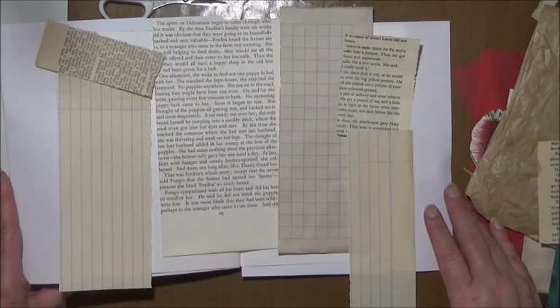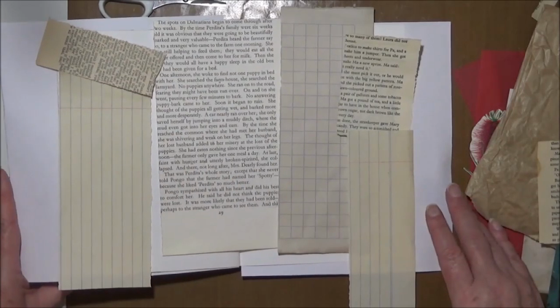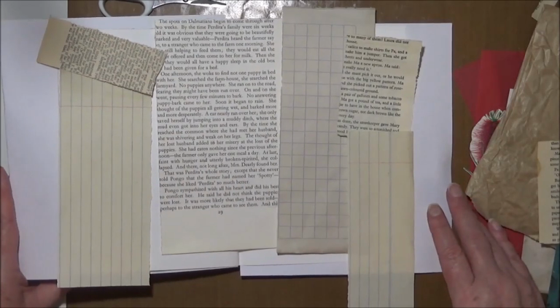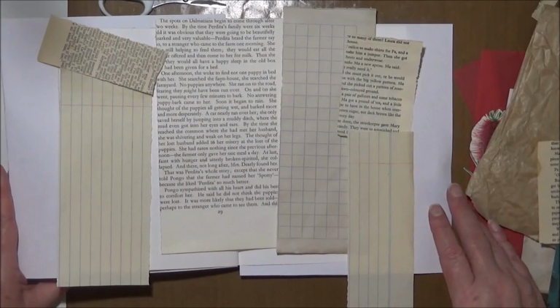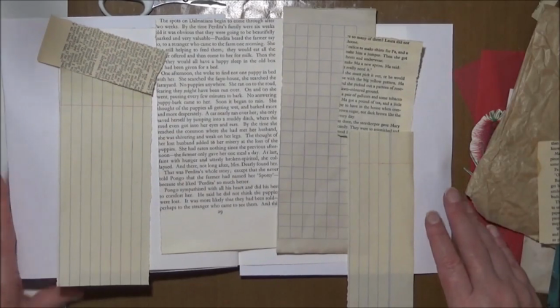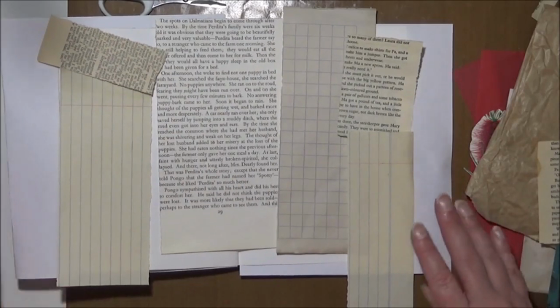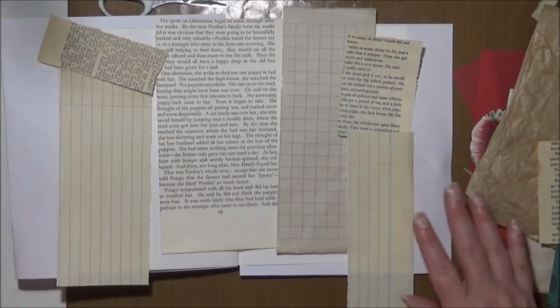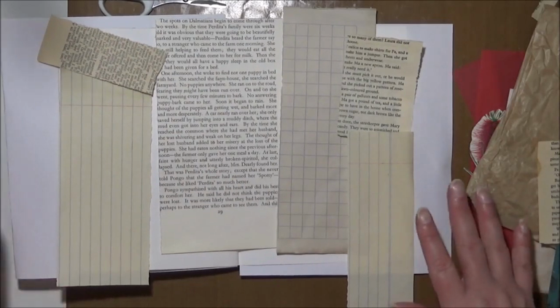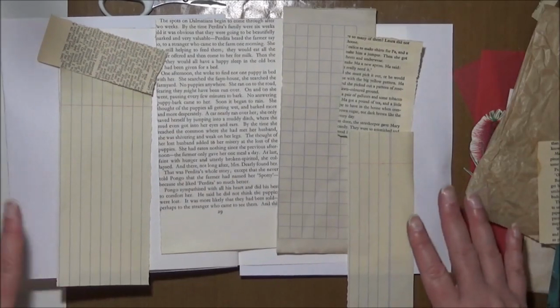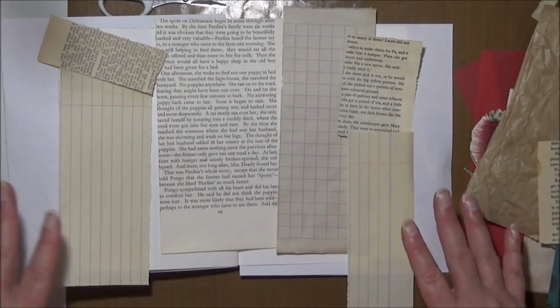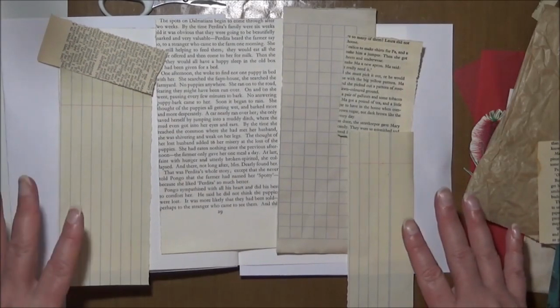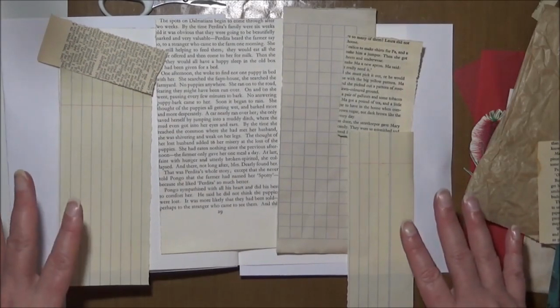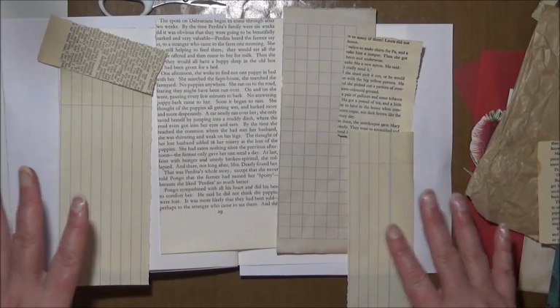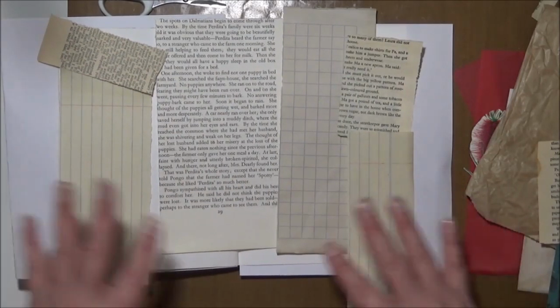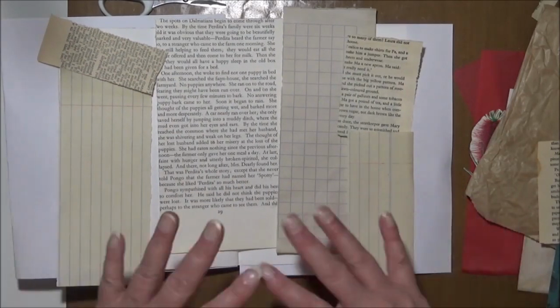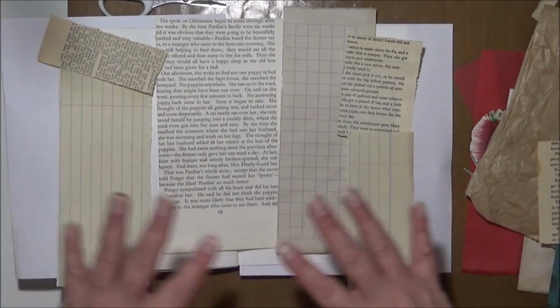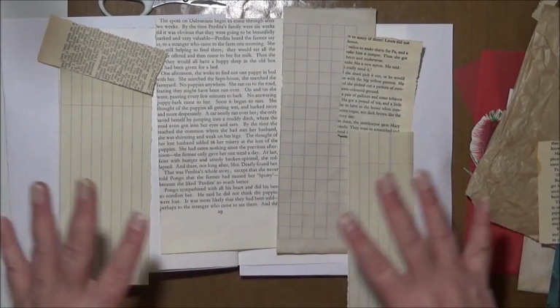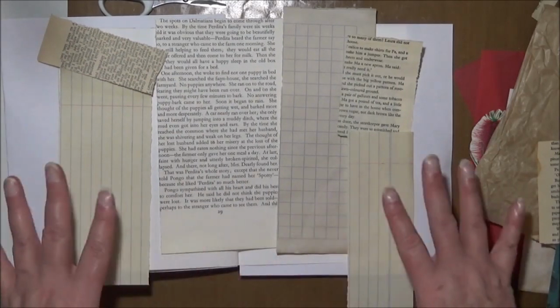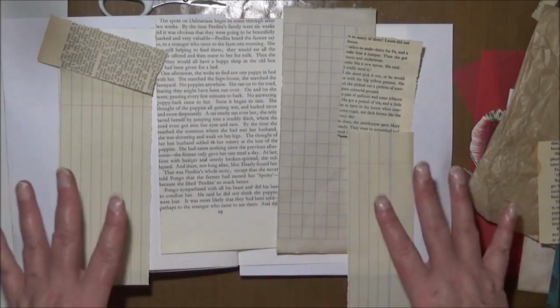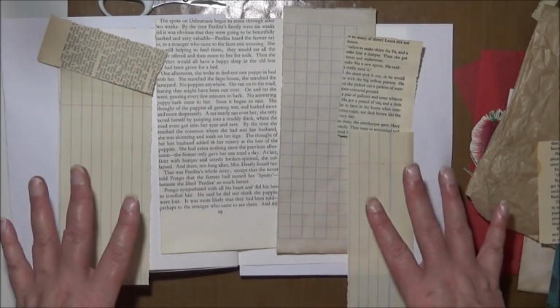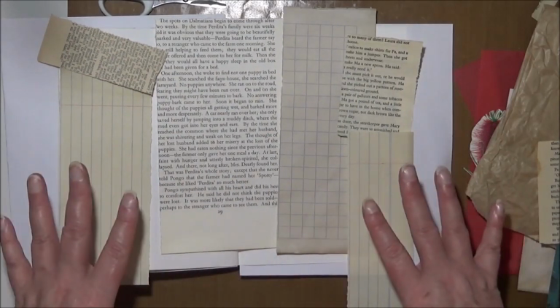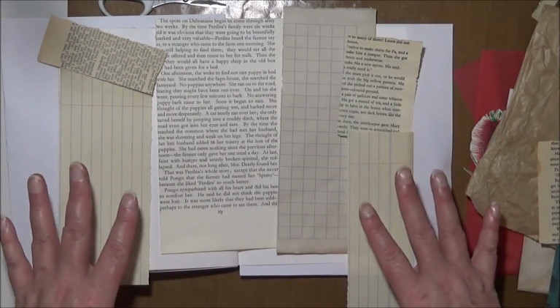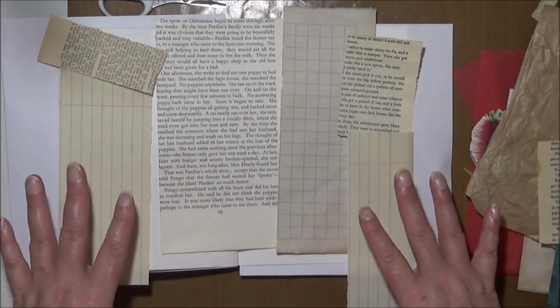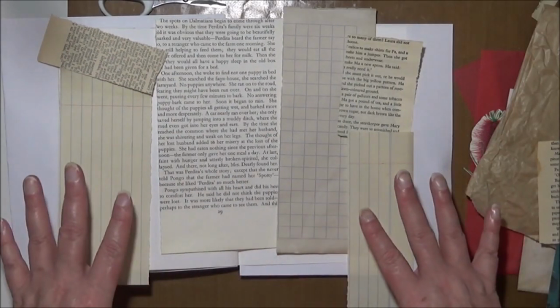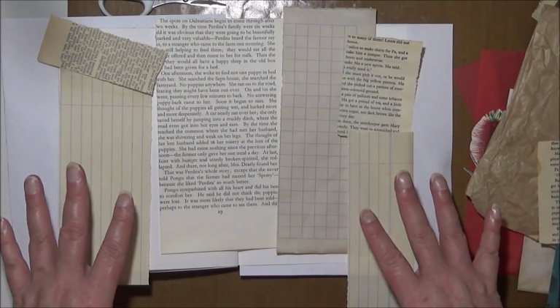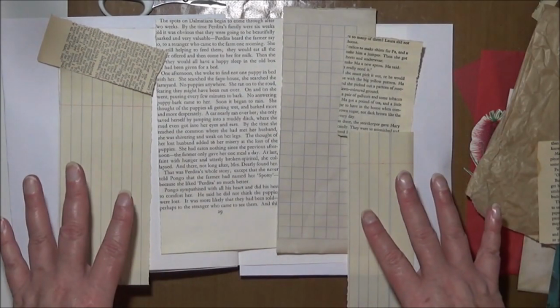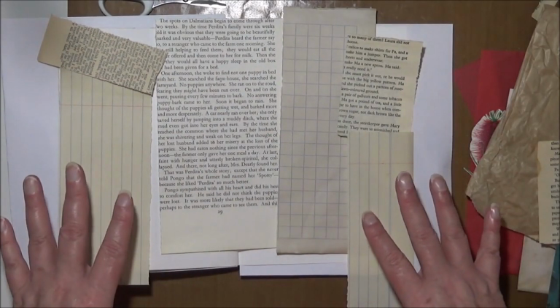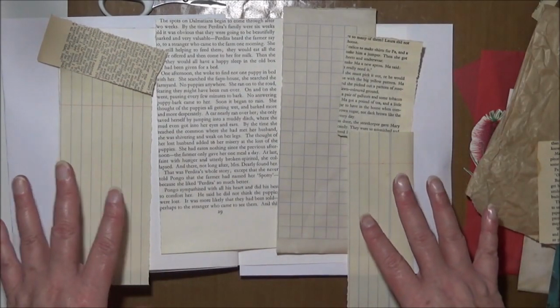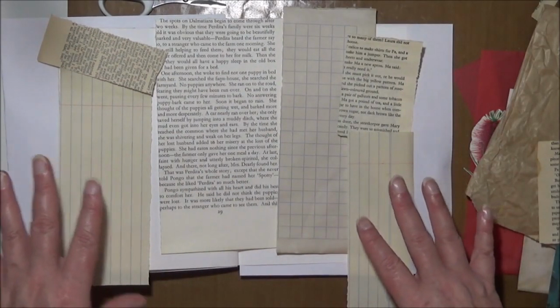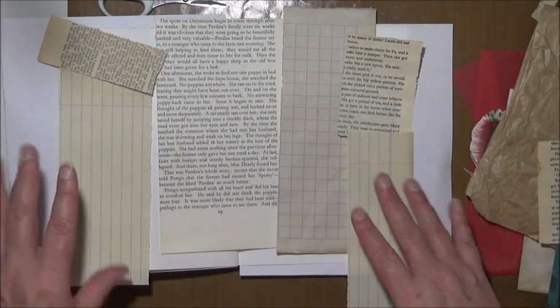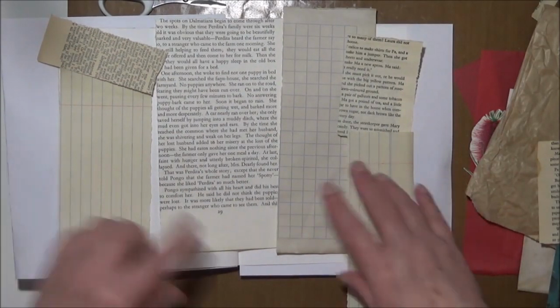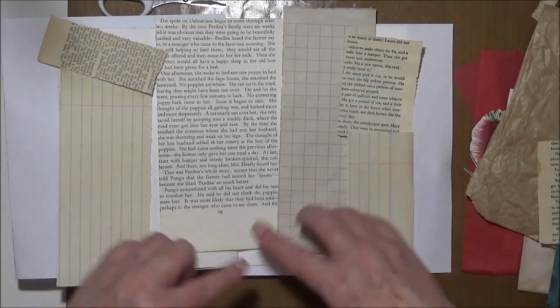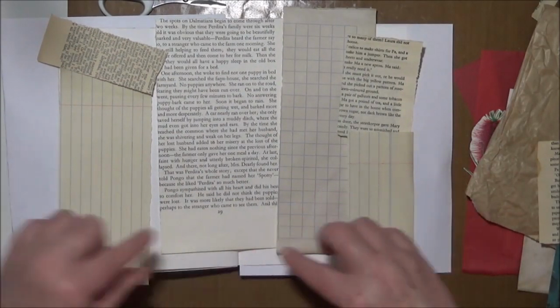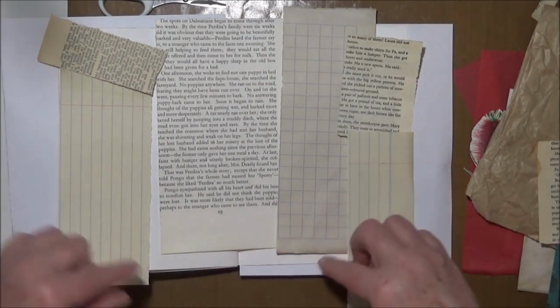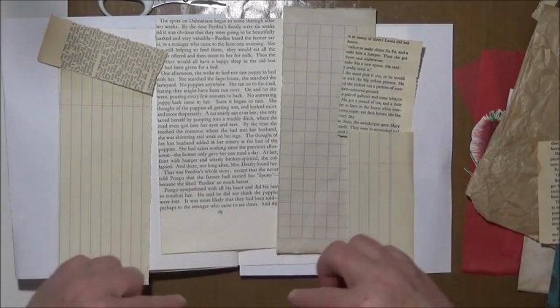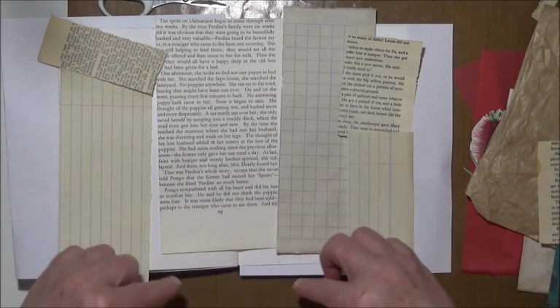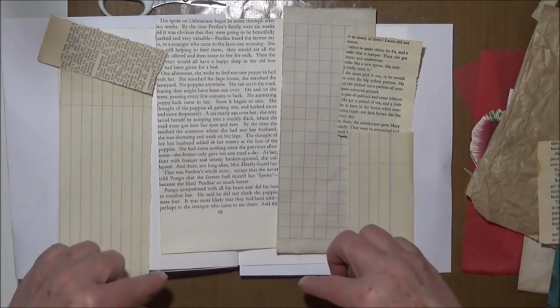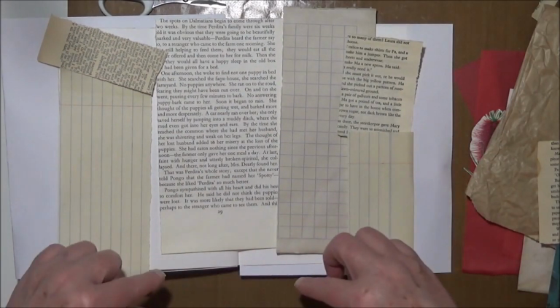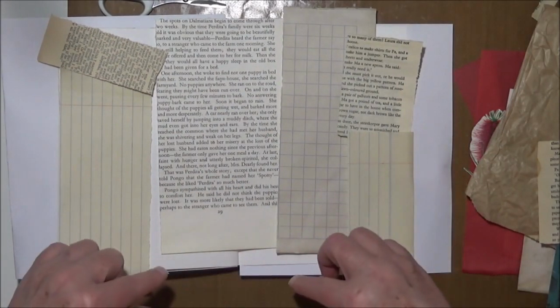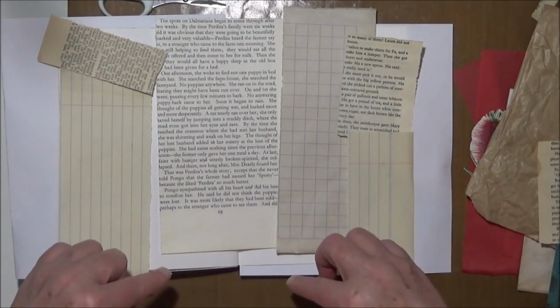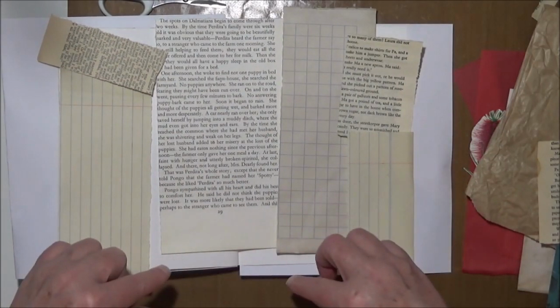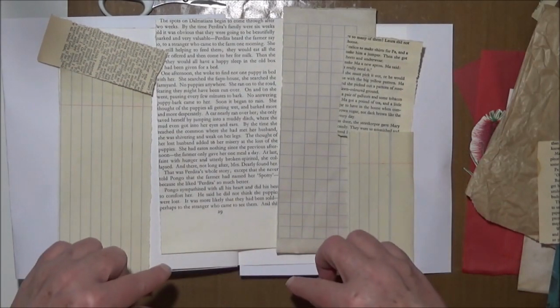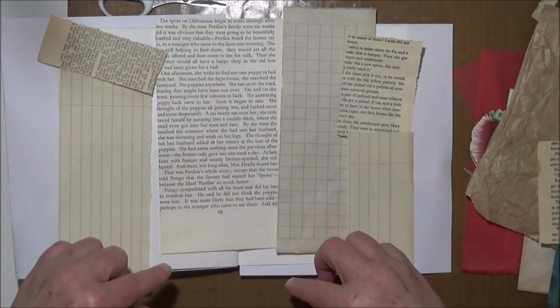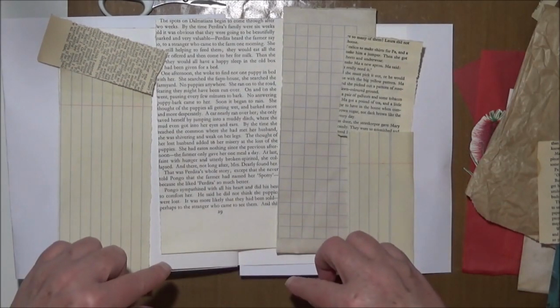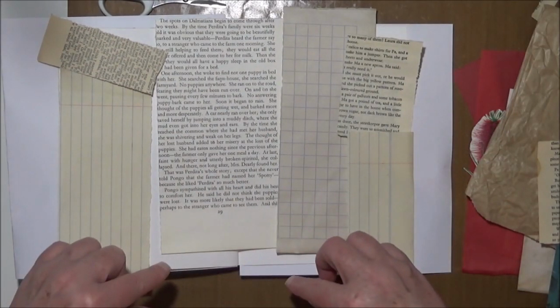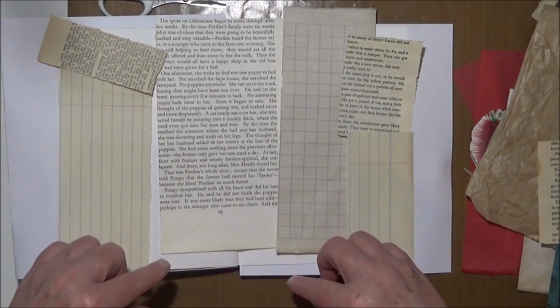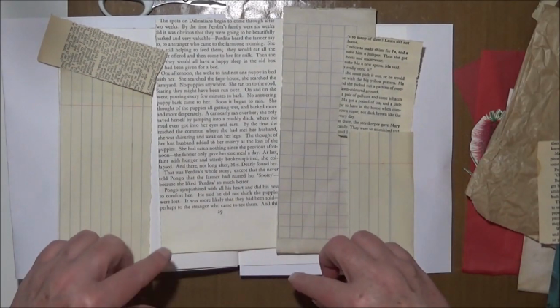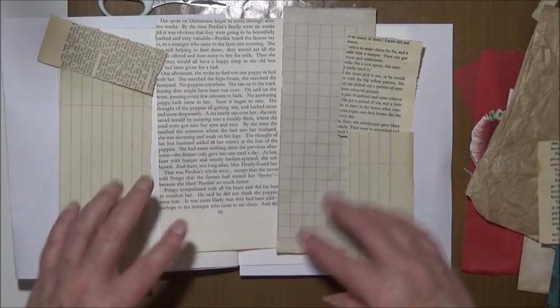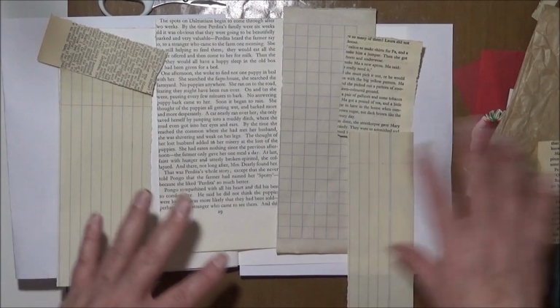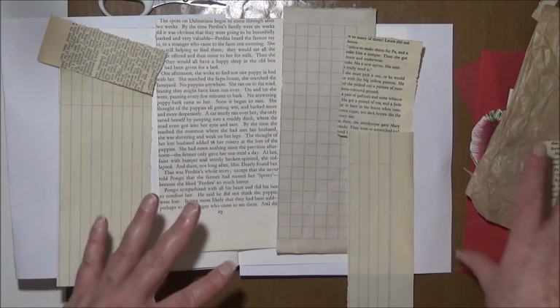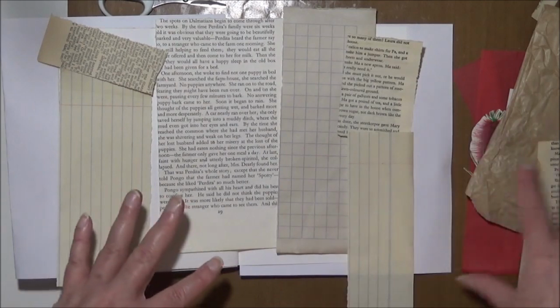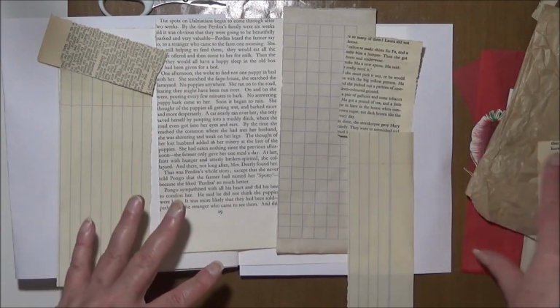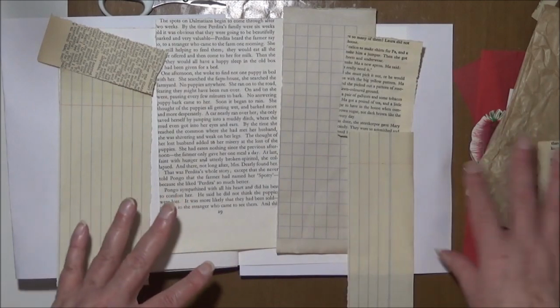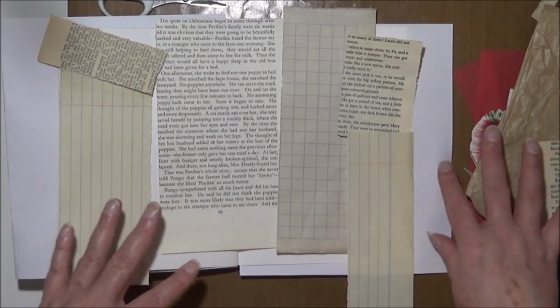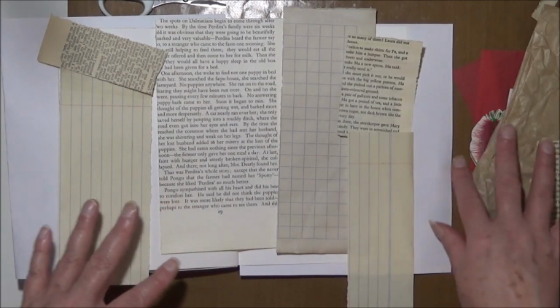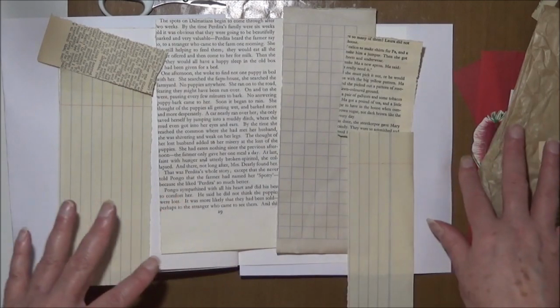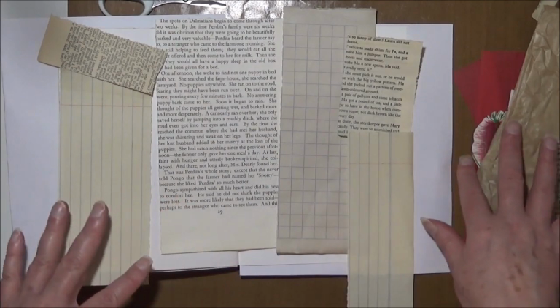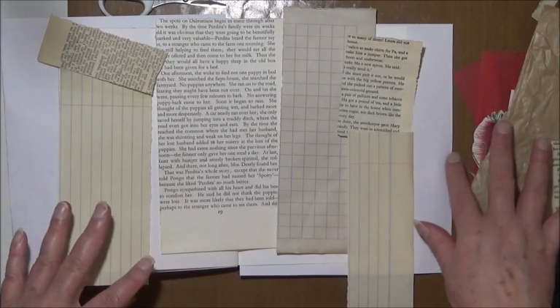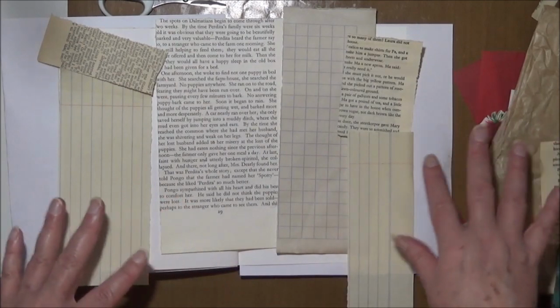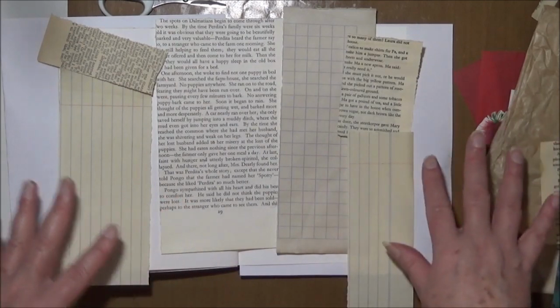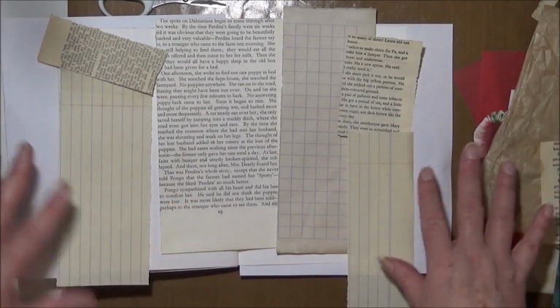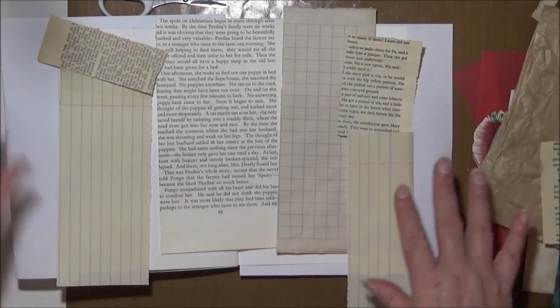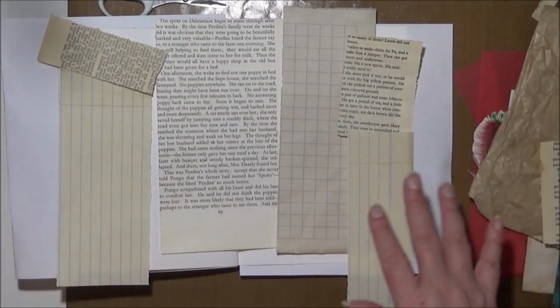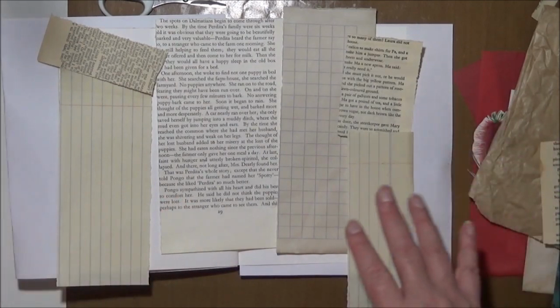I'm going to stick this lot down and then any spaces I've got I'll add some more little bits.